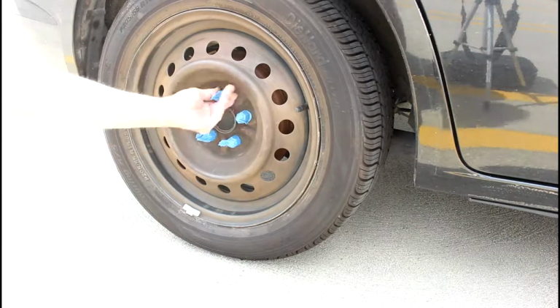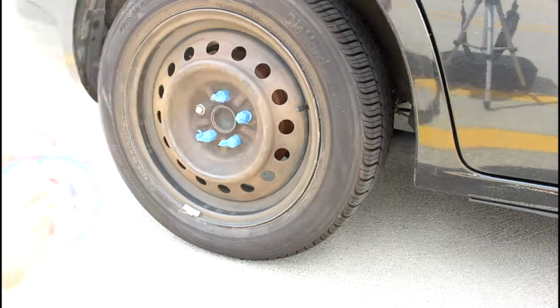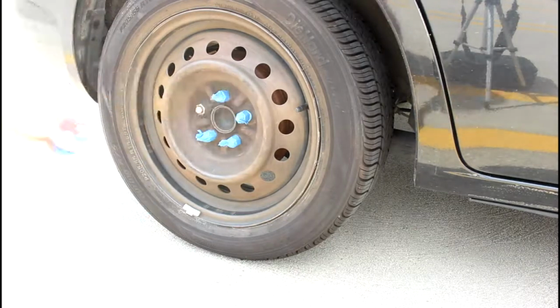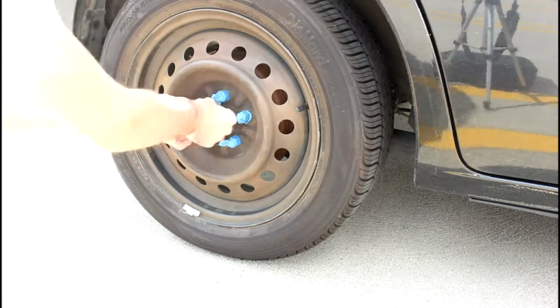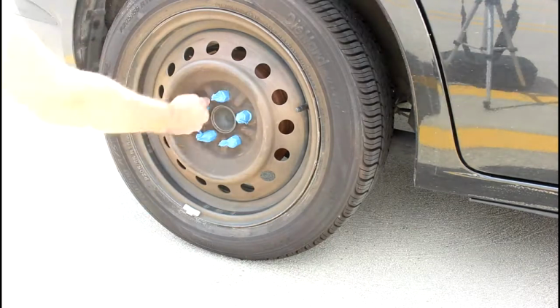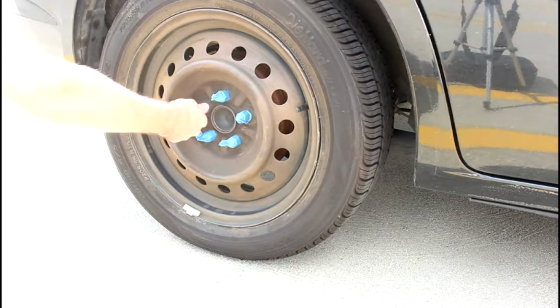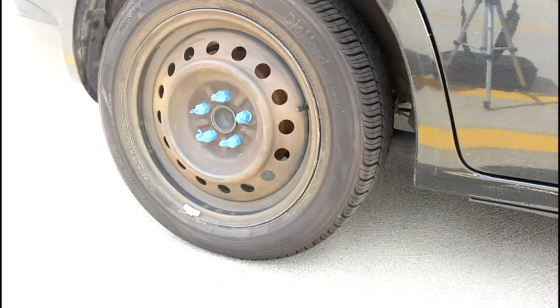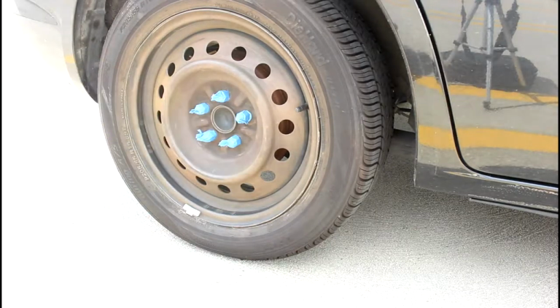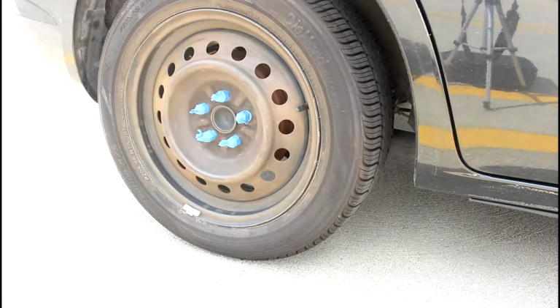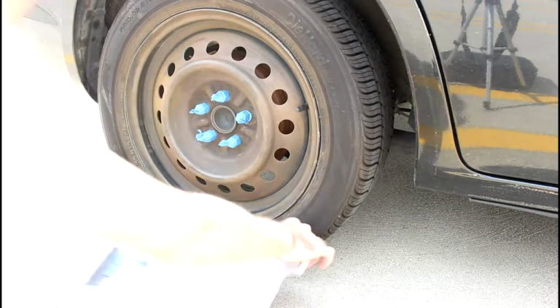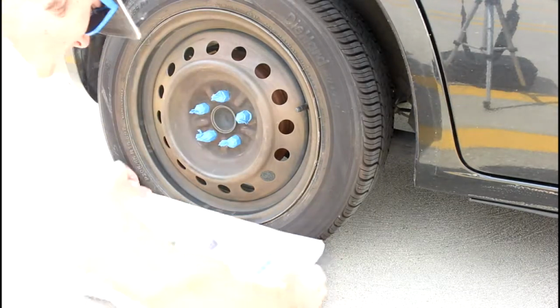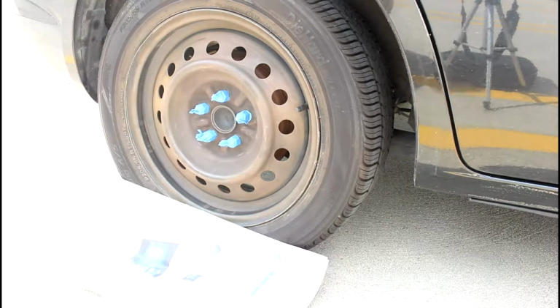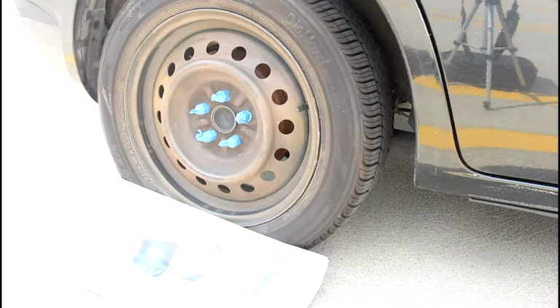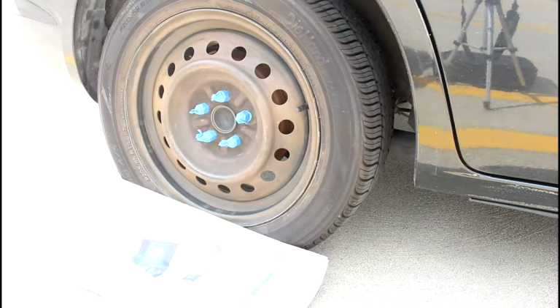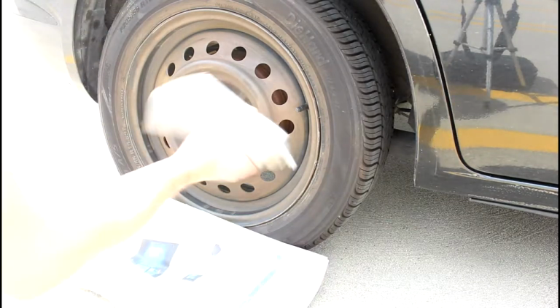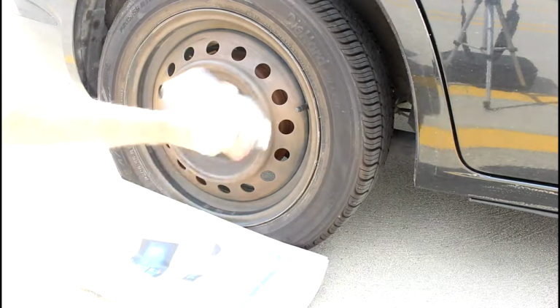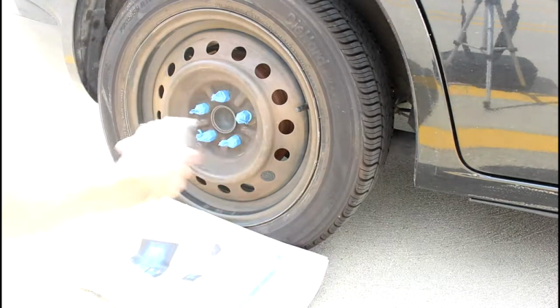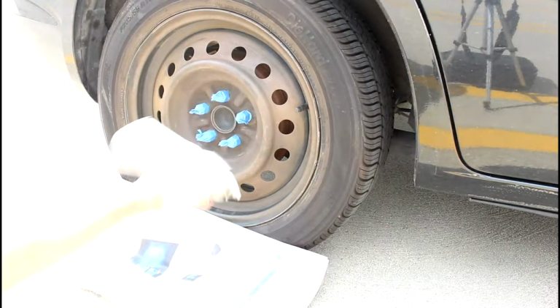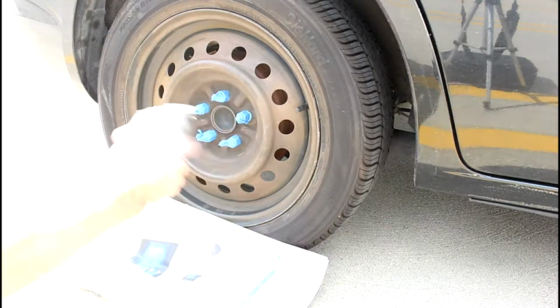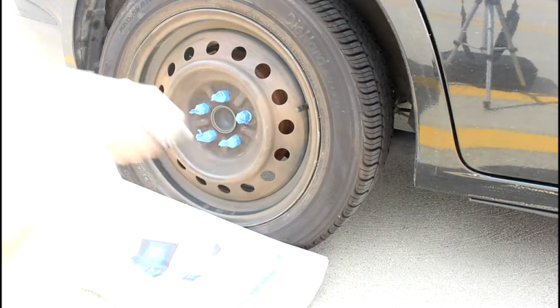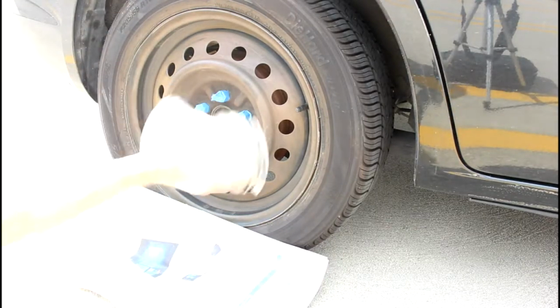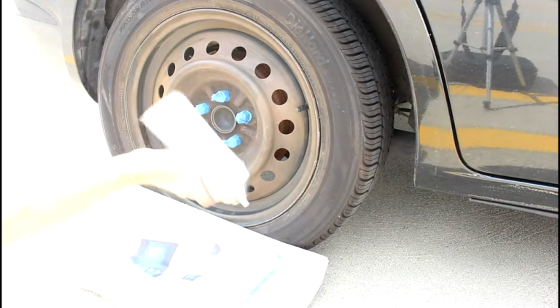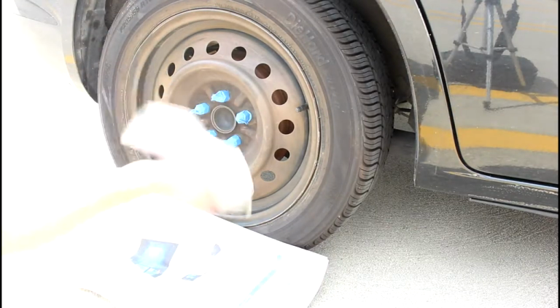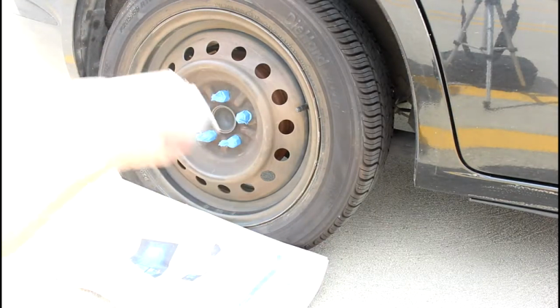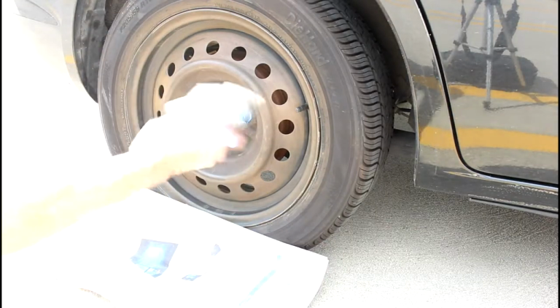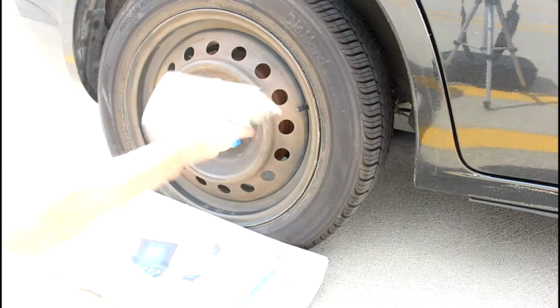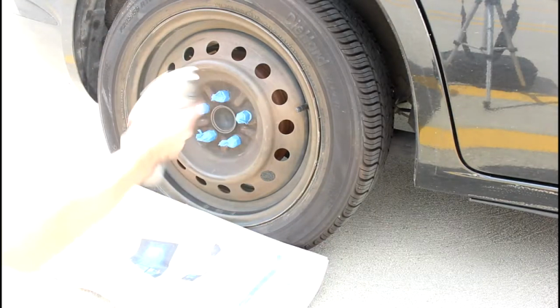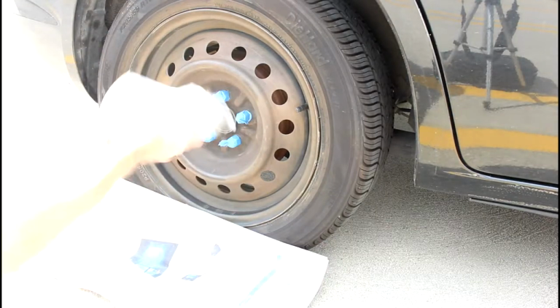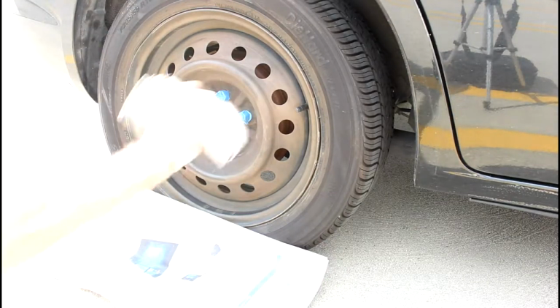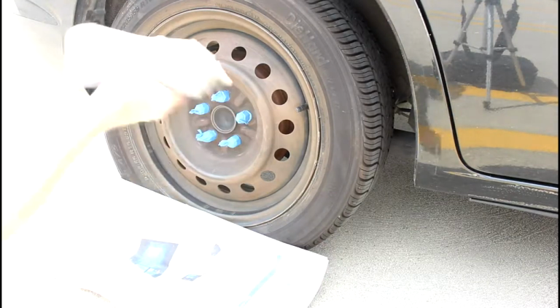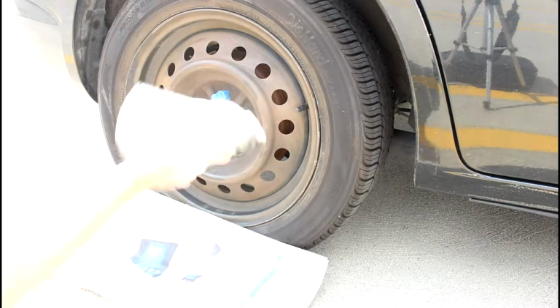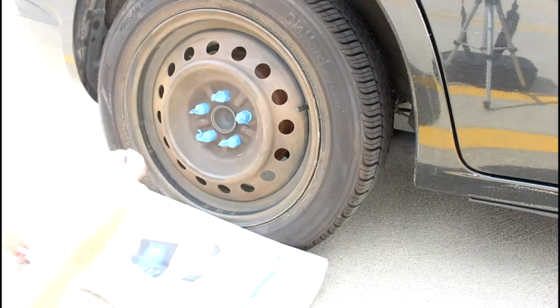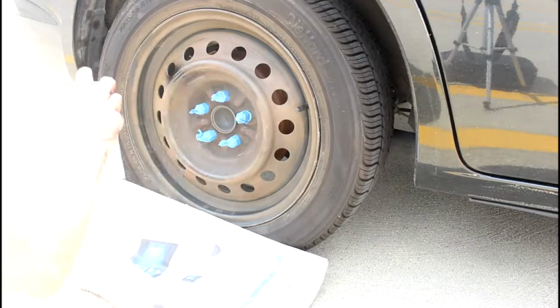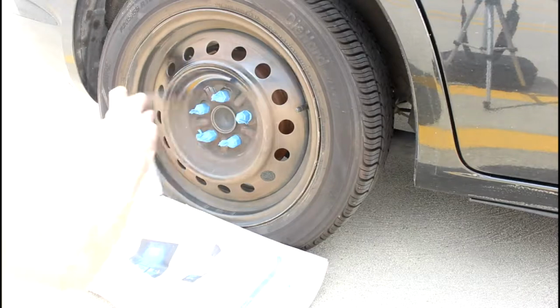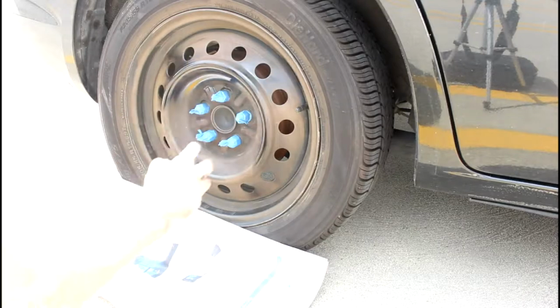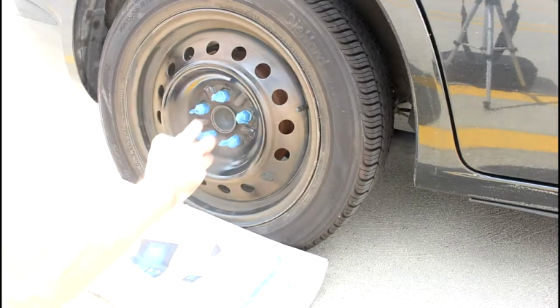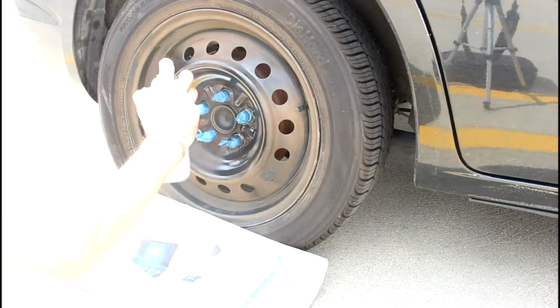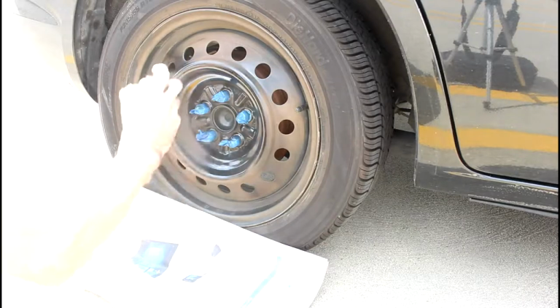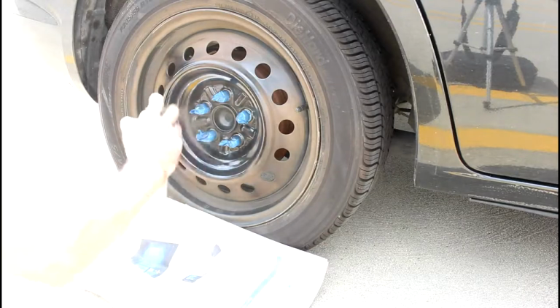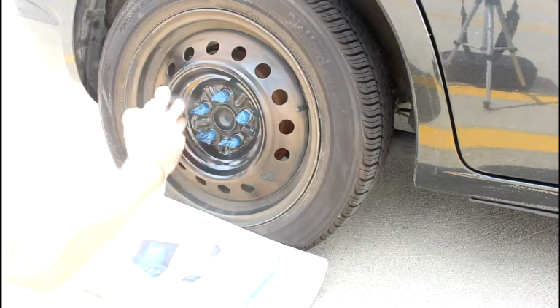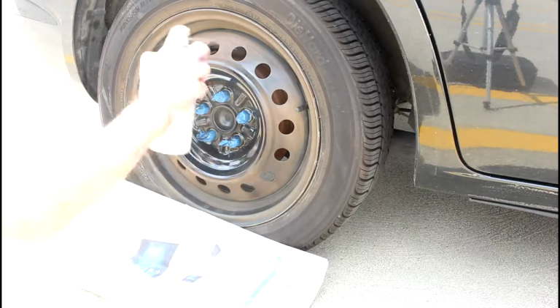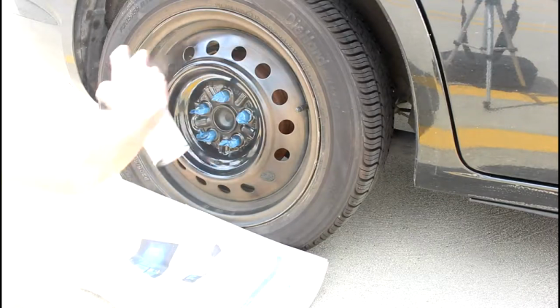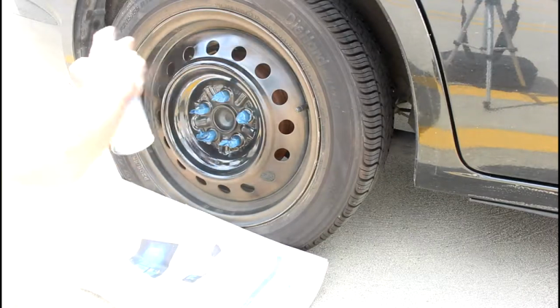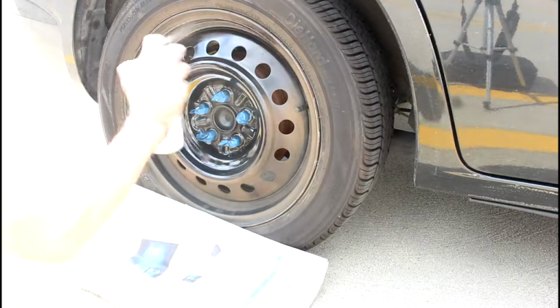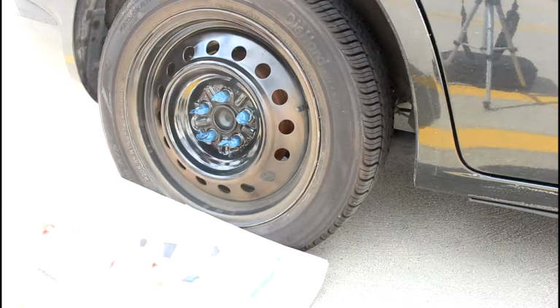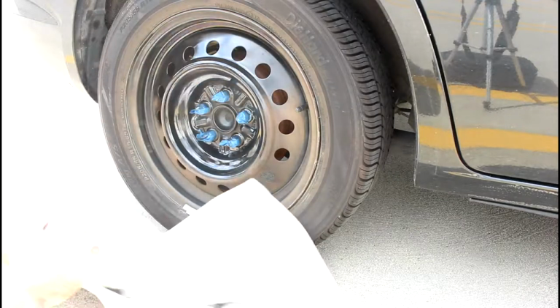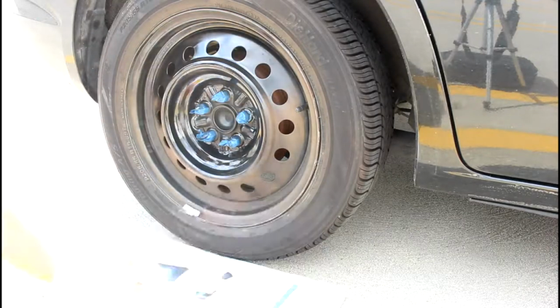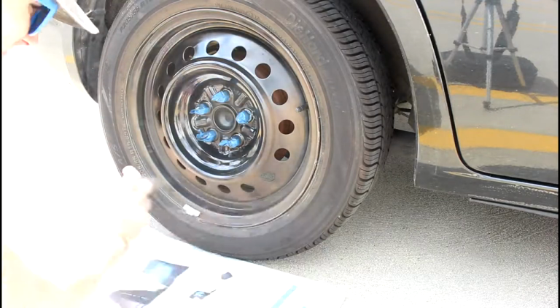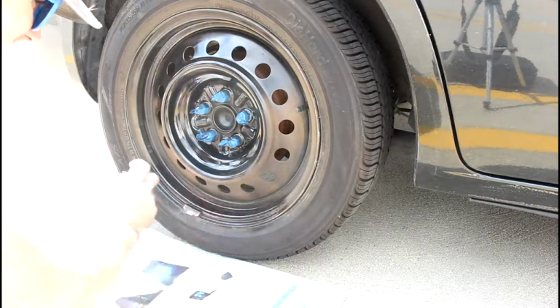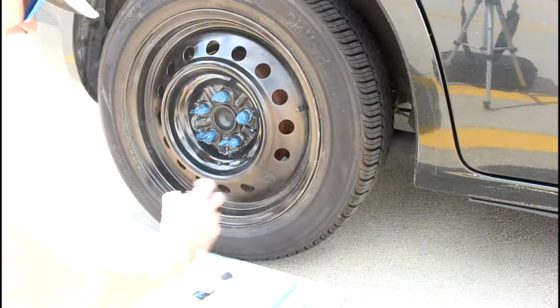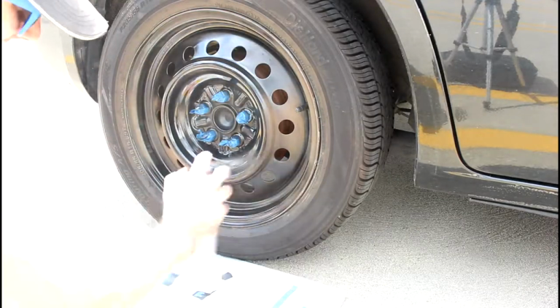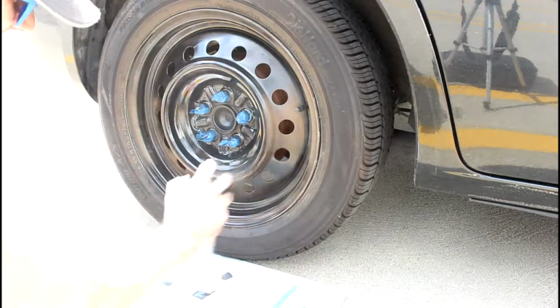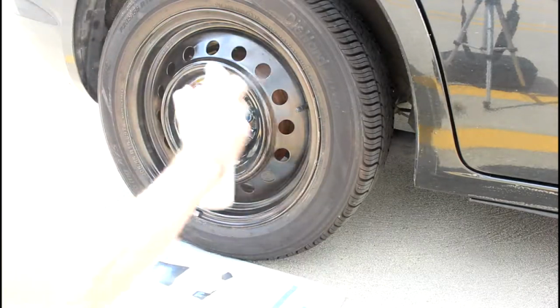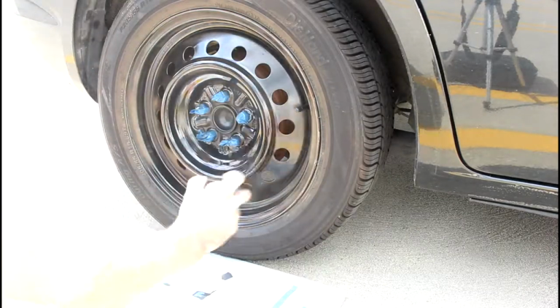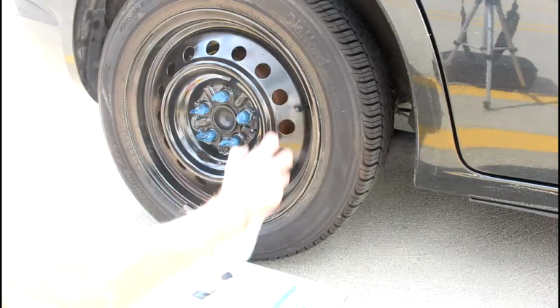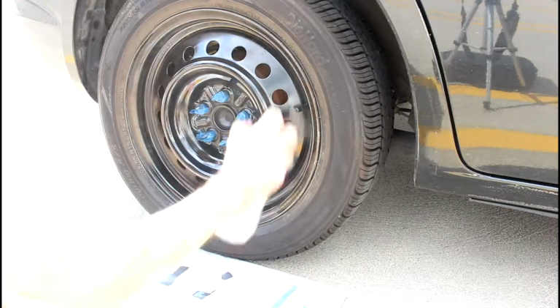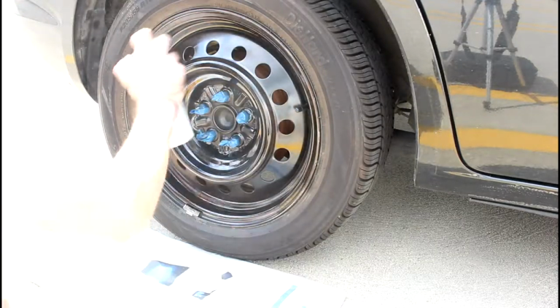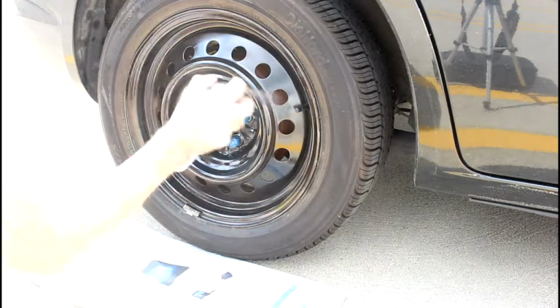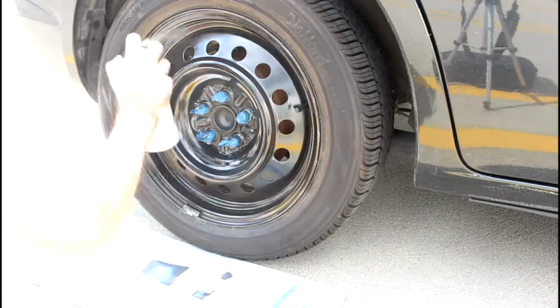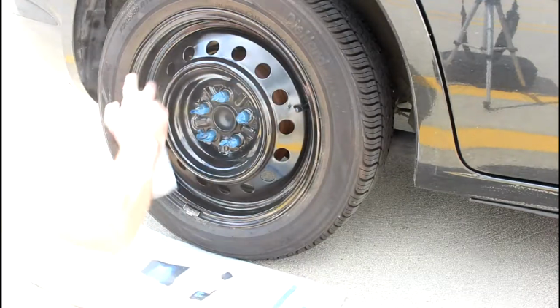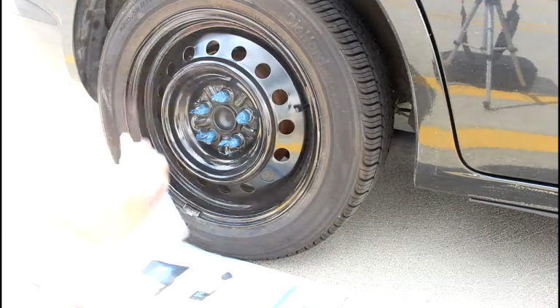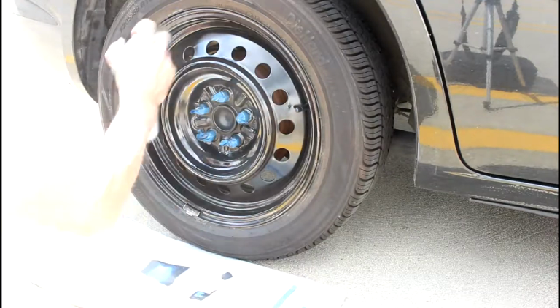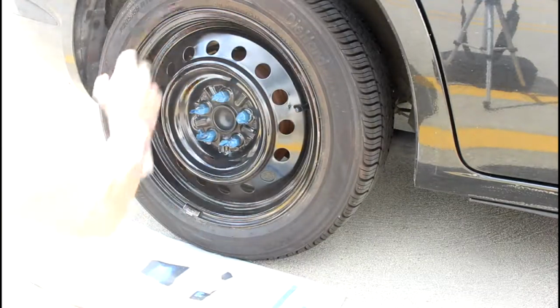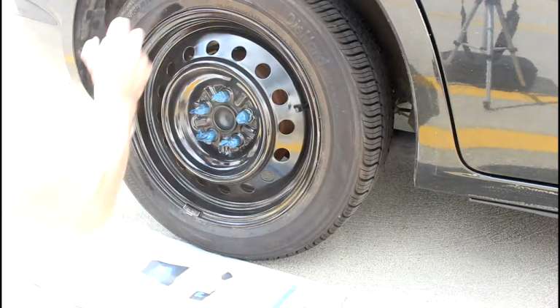Shake up the spray can for at least a minute or two, then evenly spread it around the rim, trying not to get it on the tire.